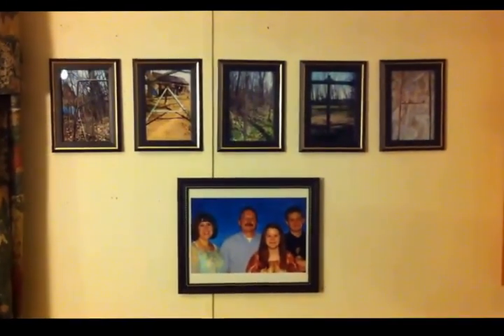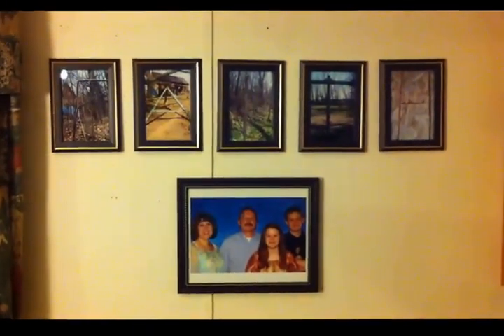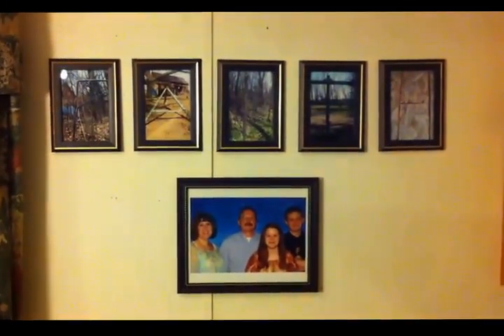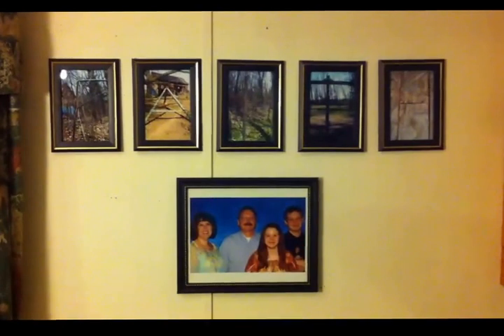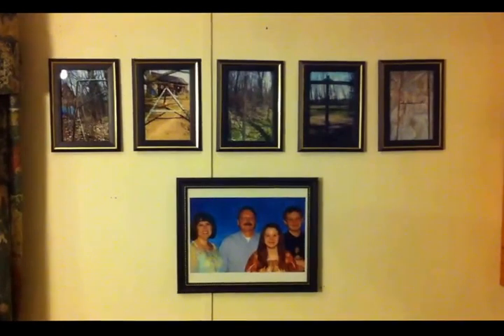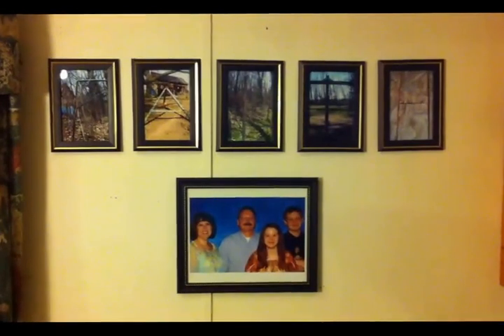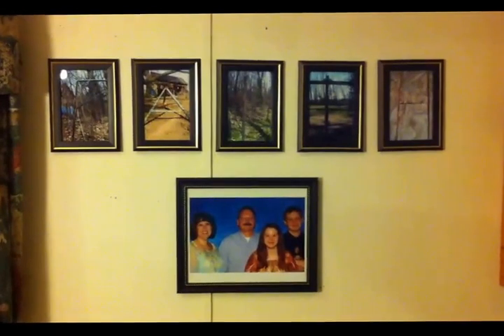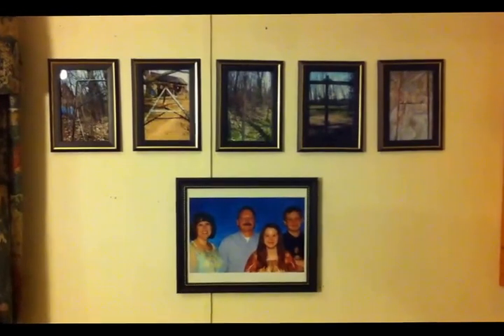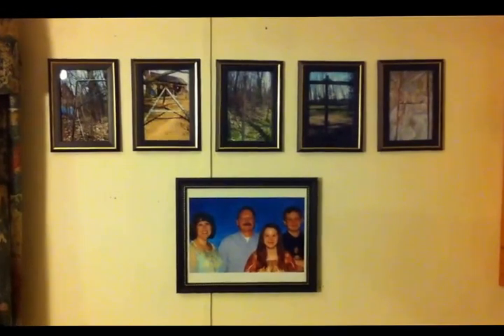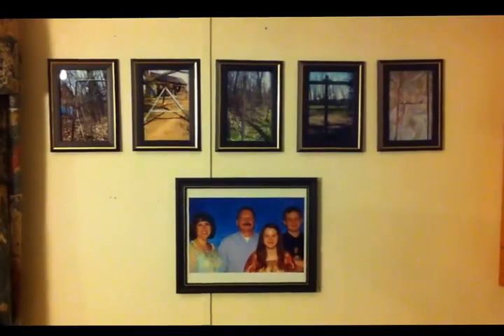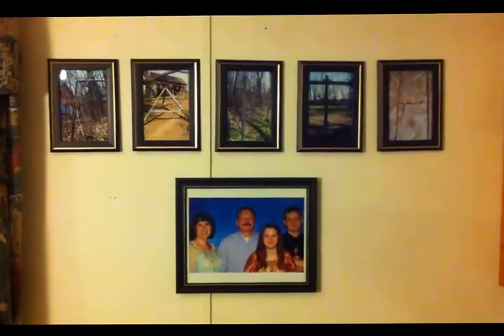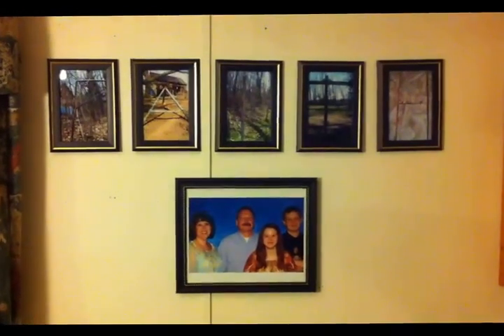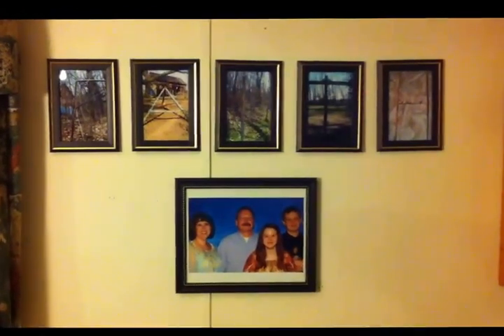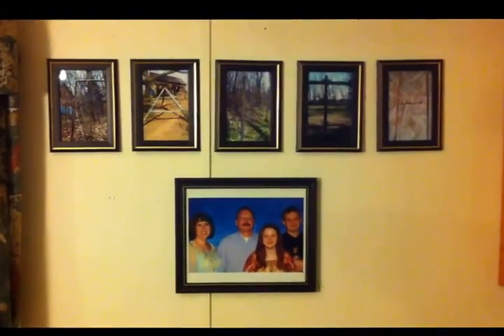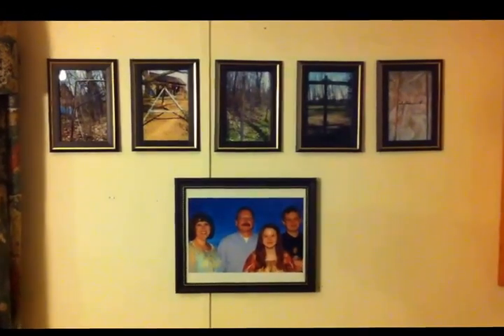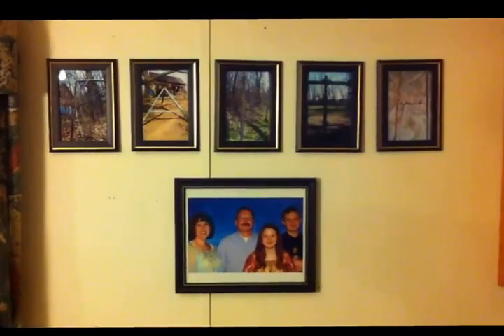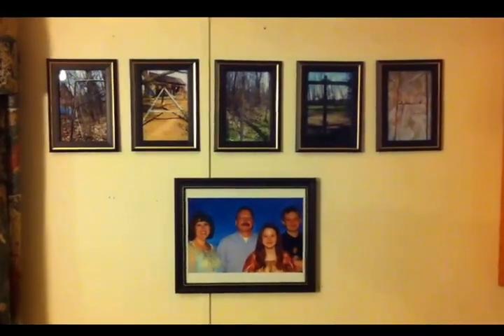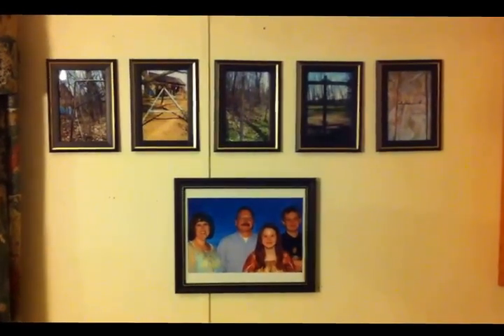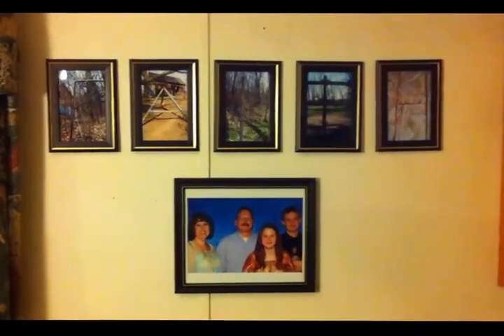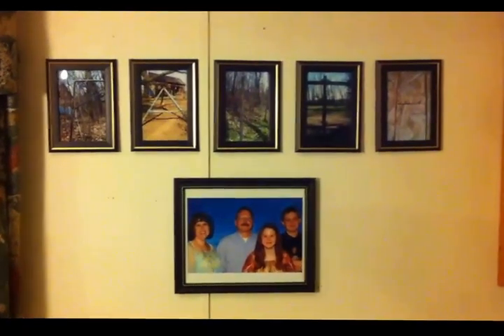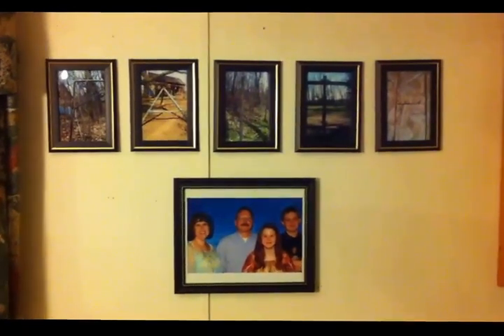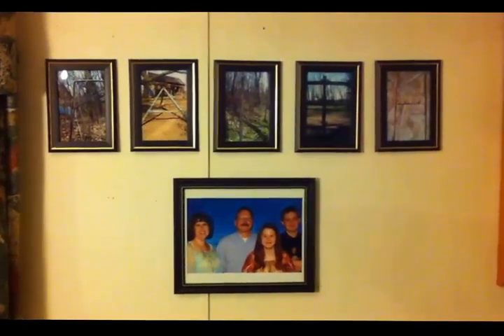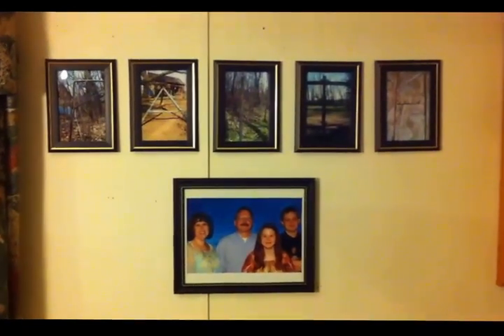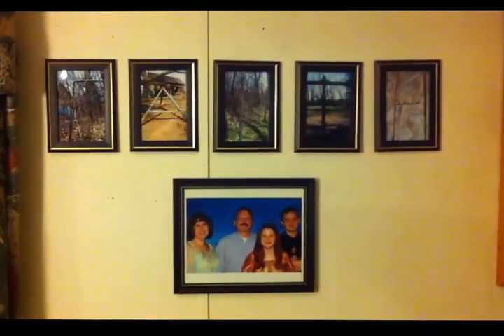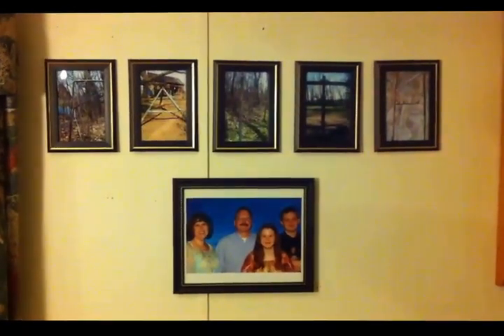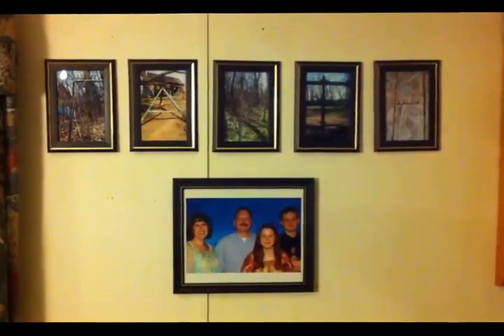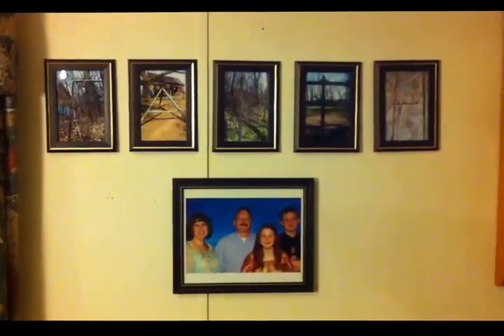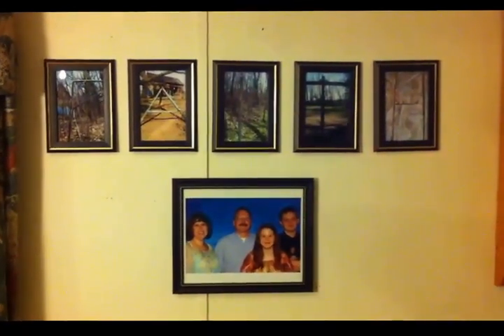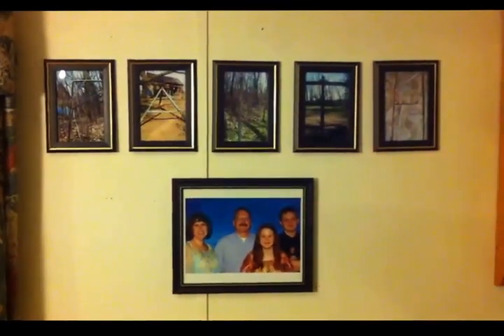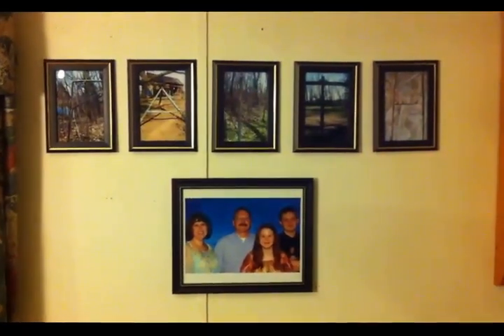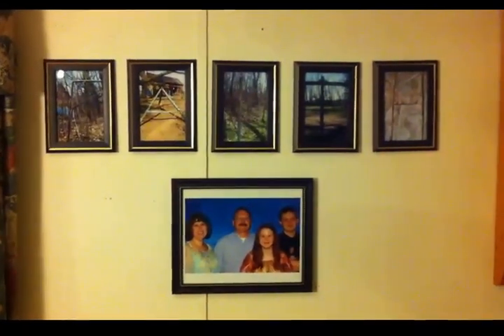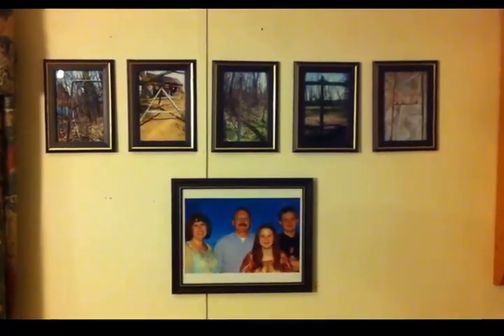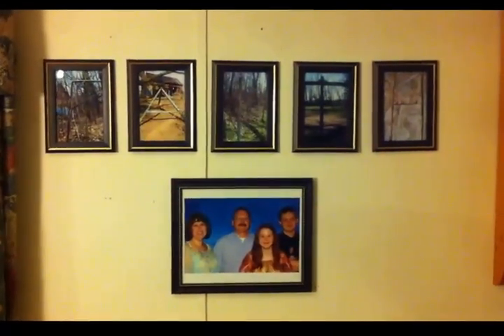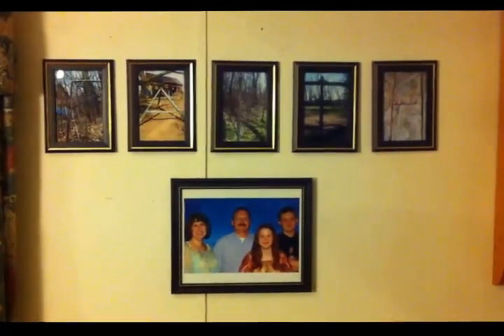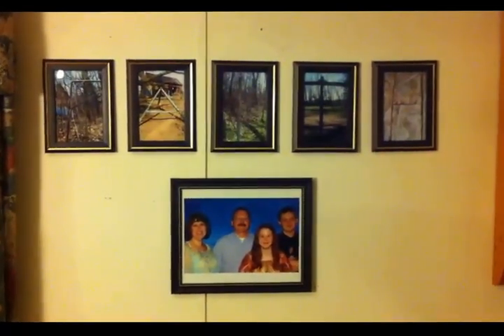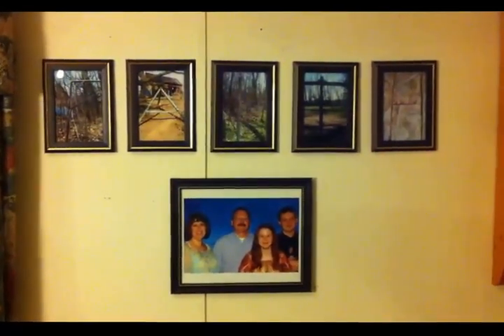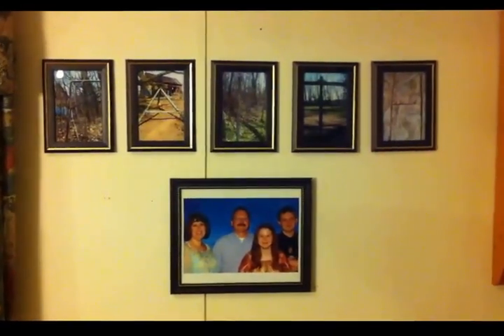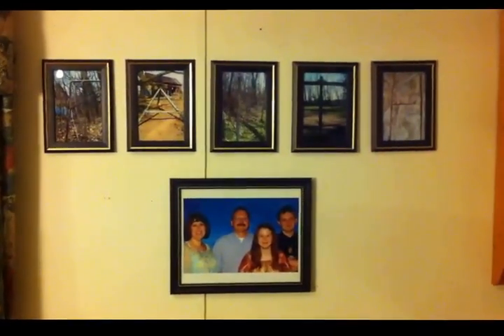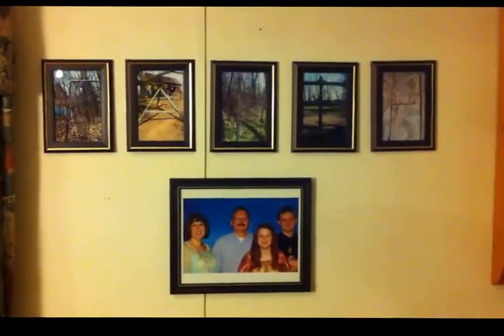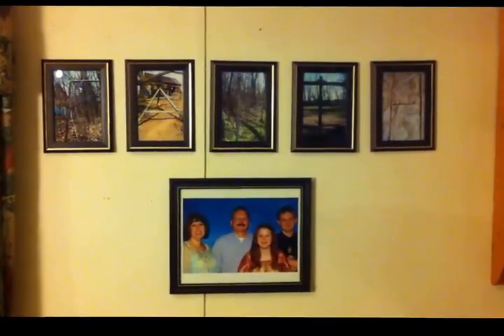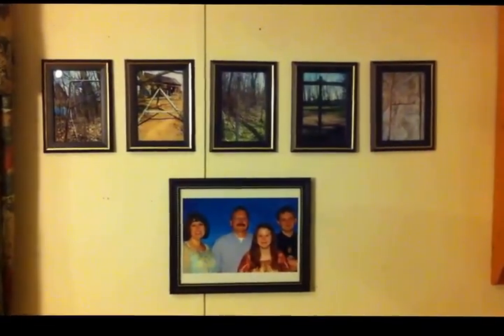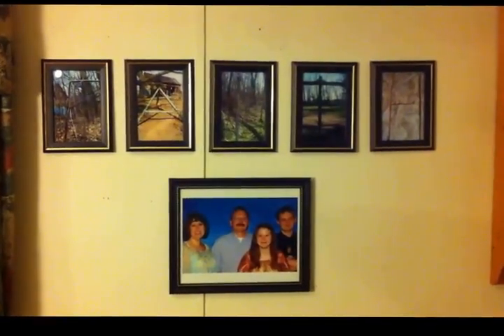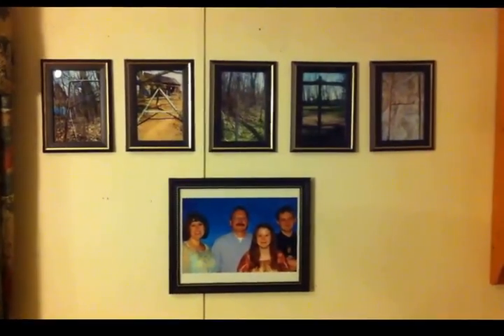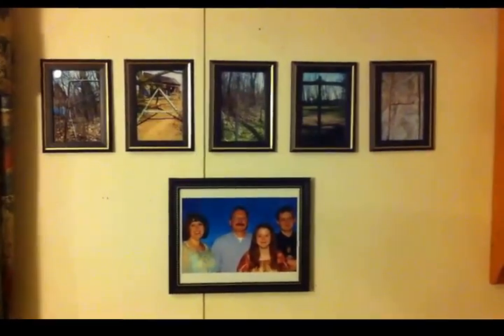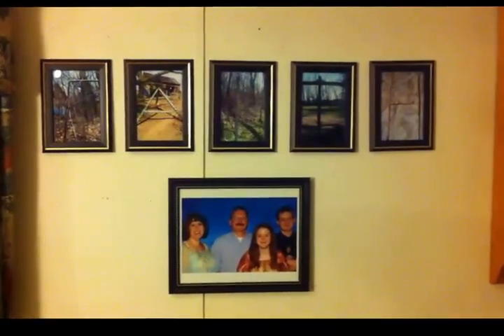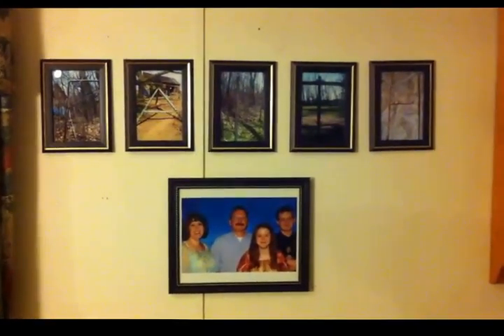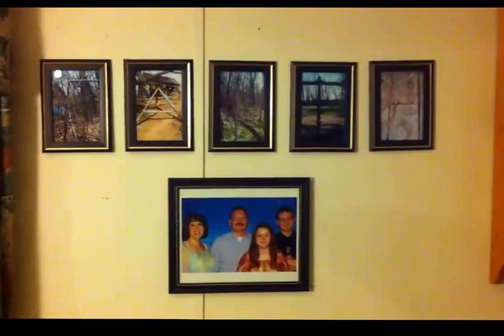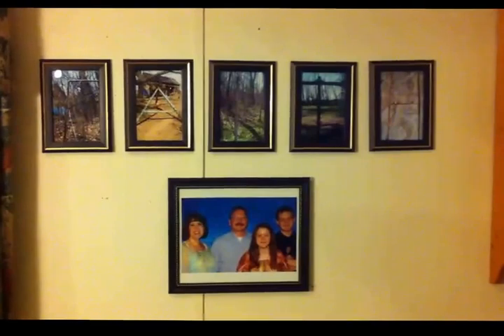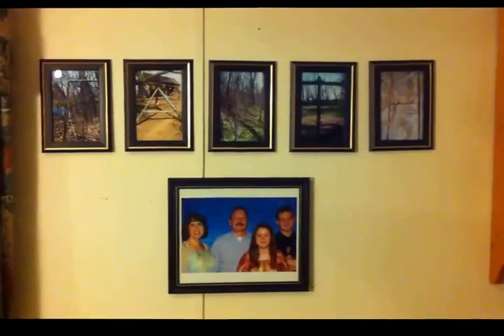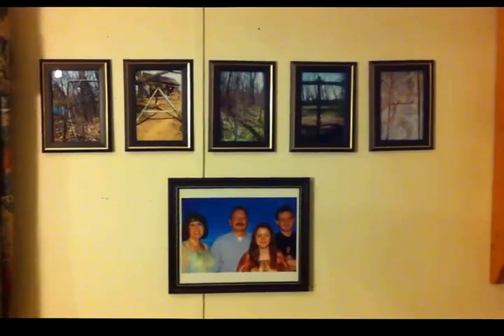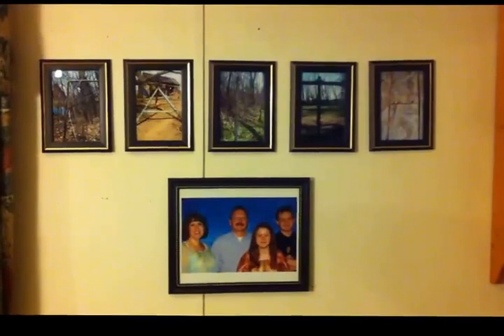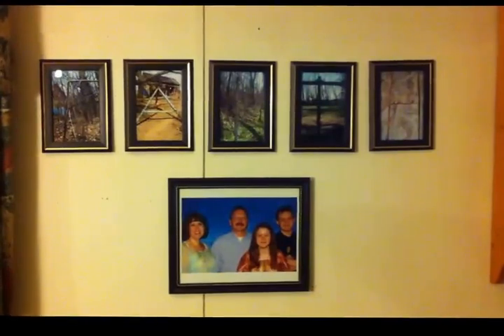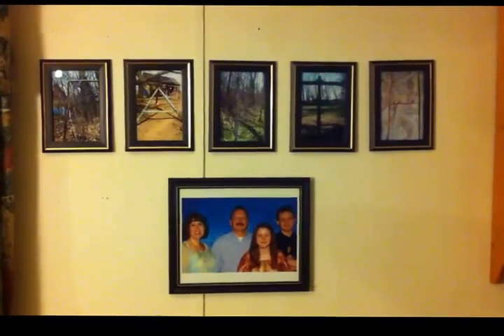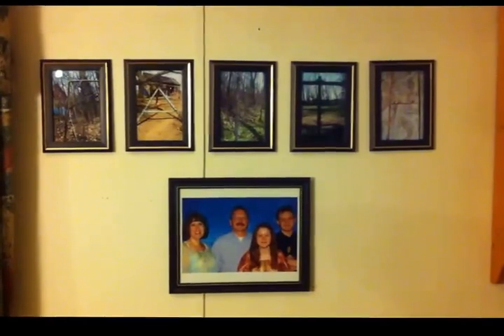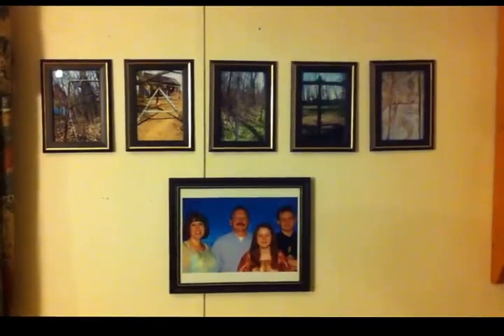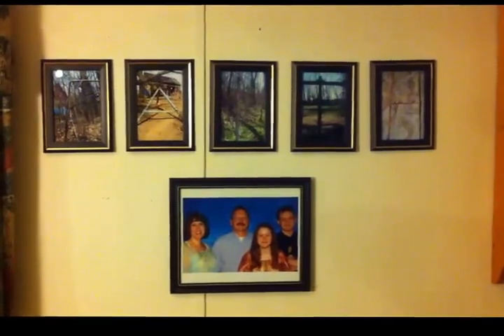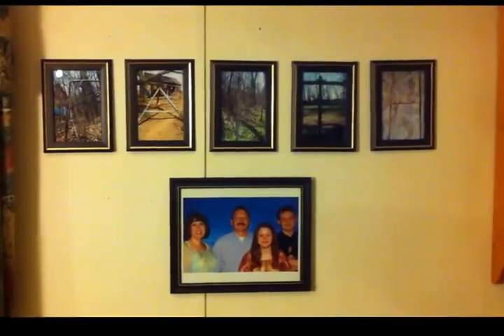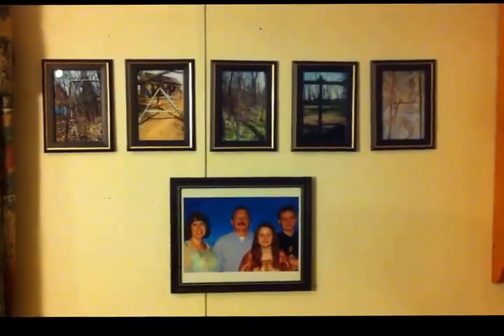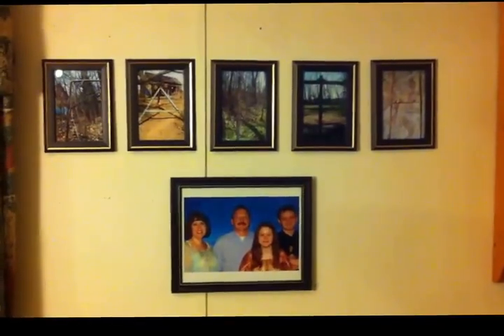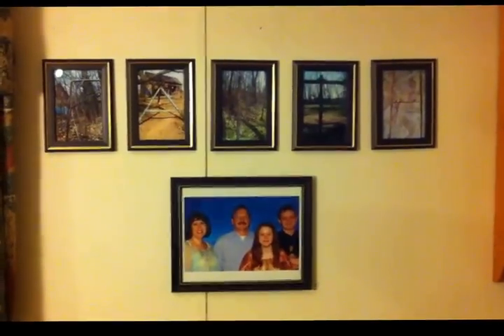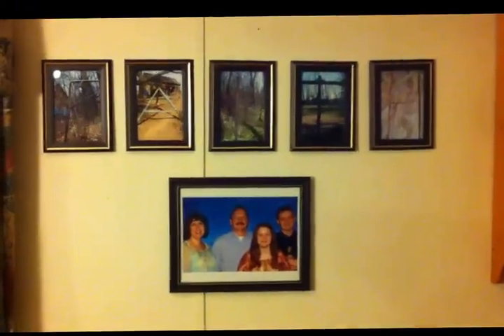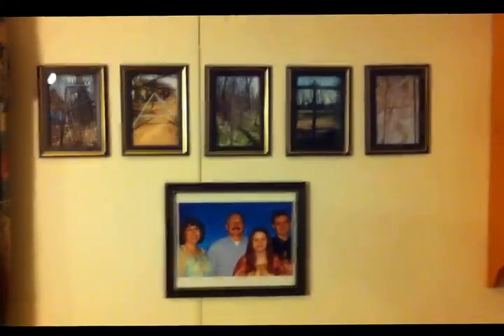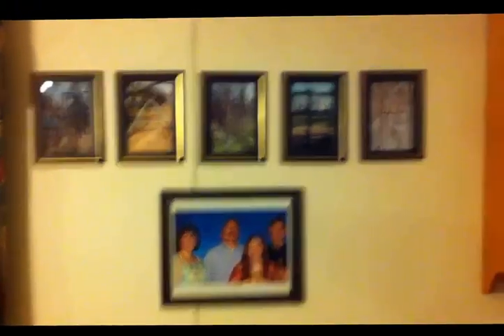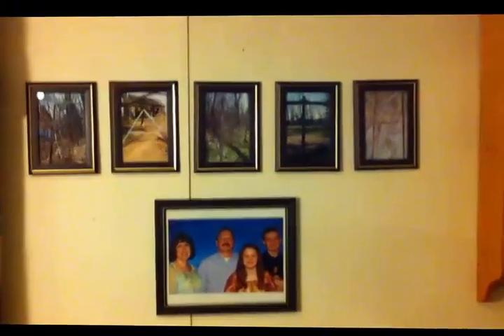Like I said before, I got all the frames at the Dollar Tree. Thanks for watching — we'll talk to you later. Bye.